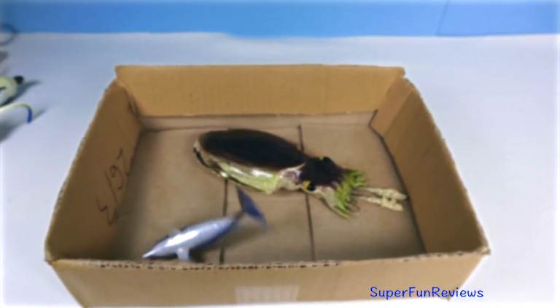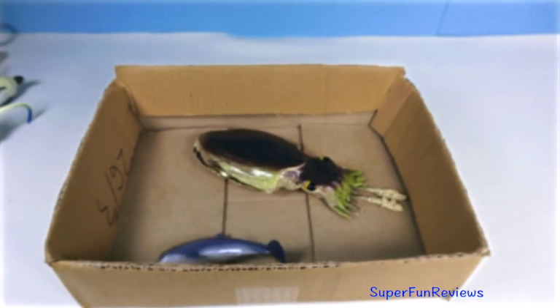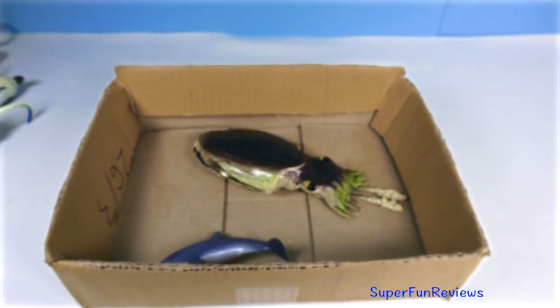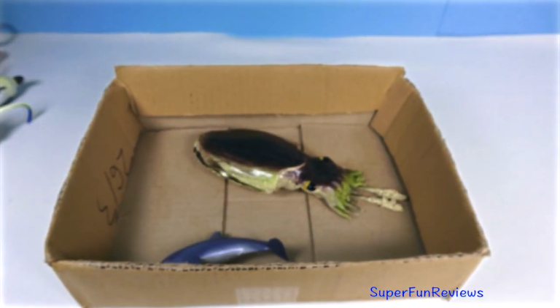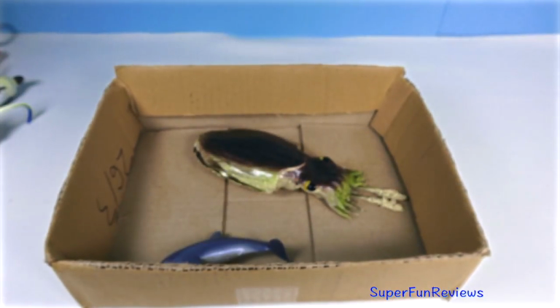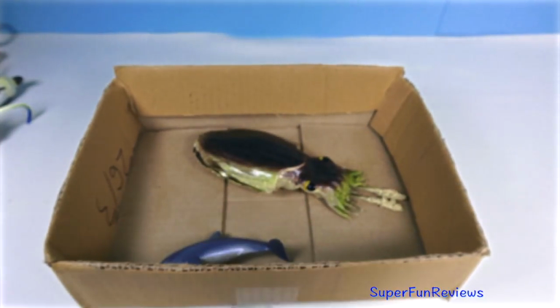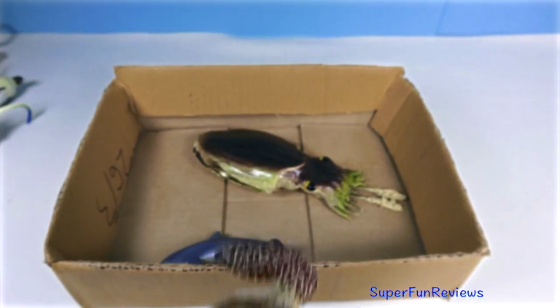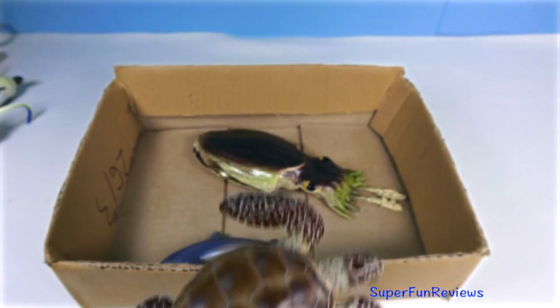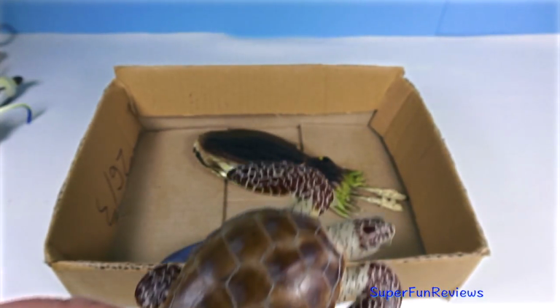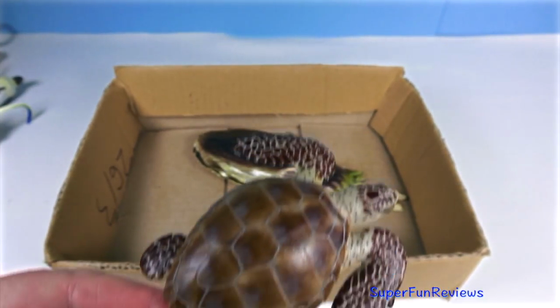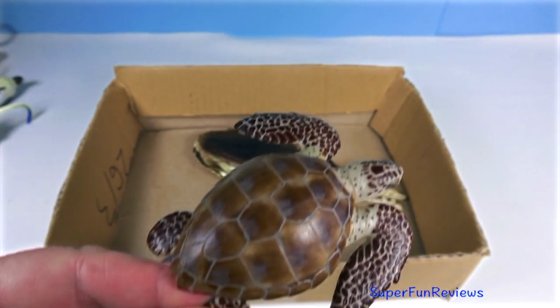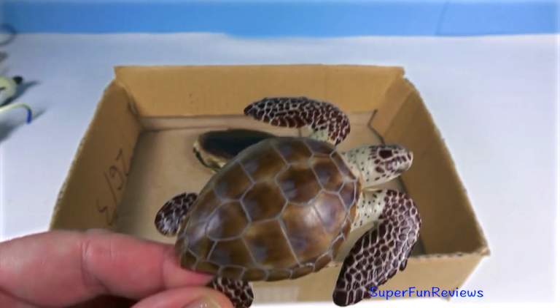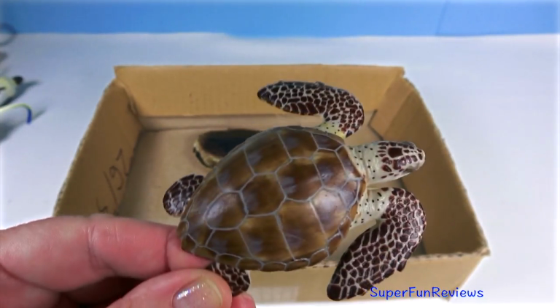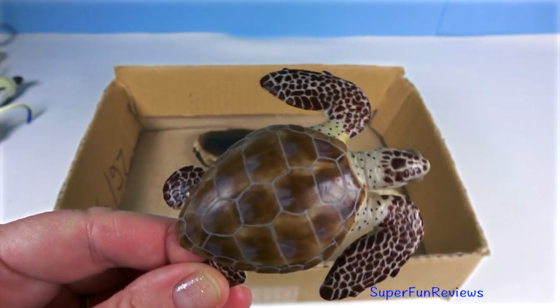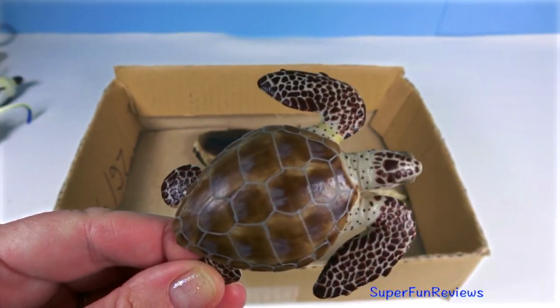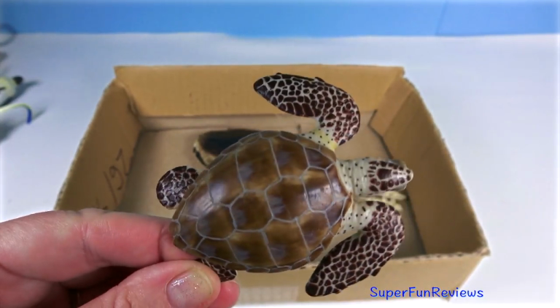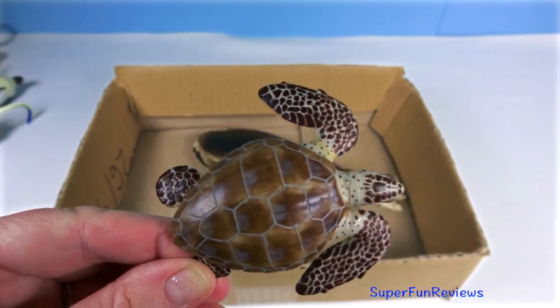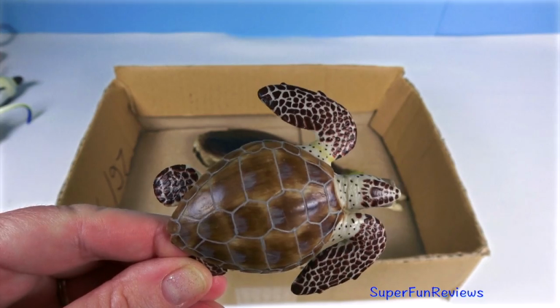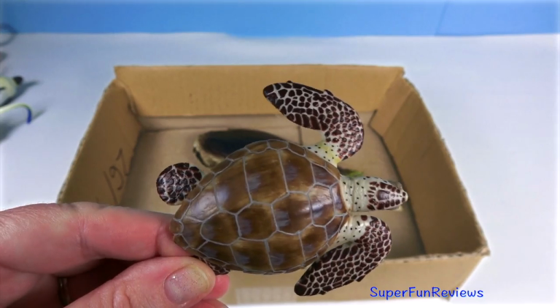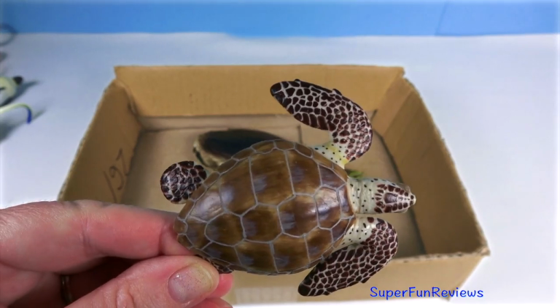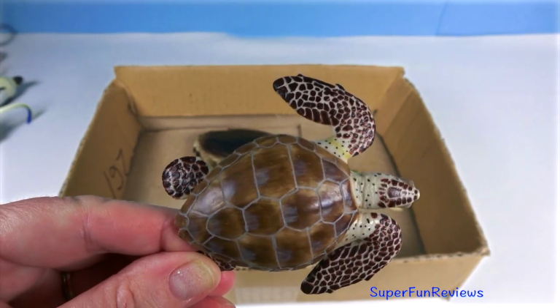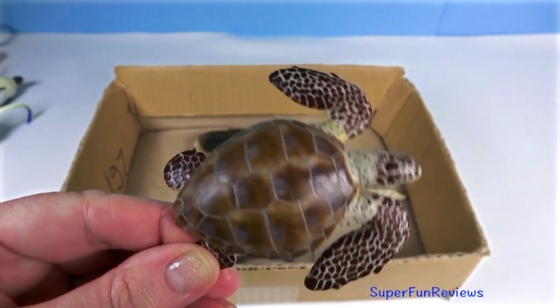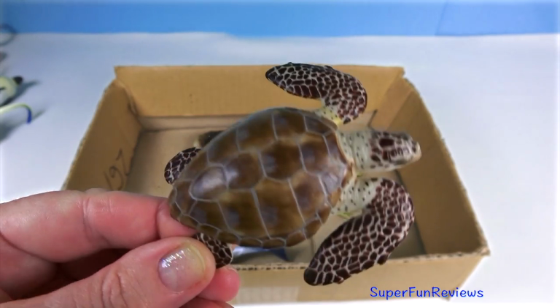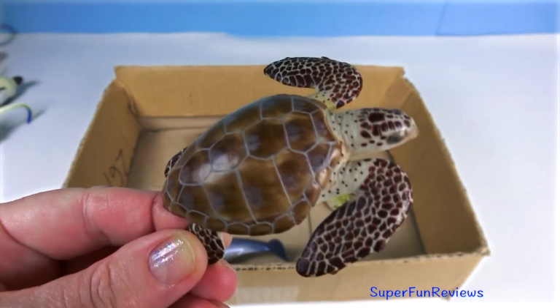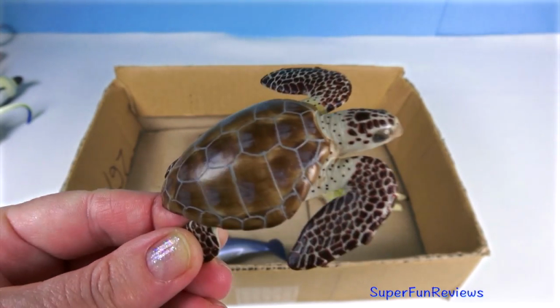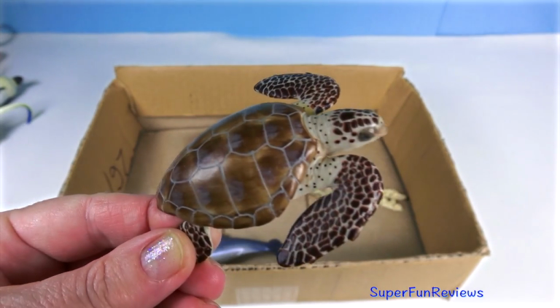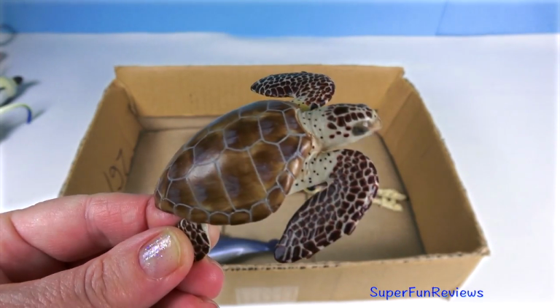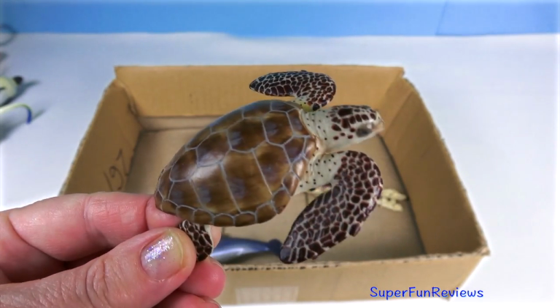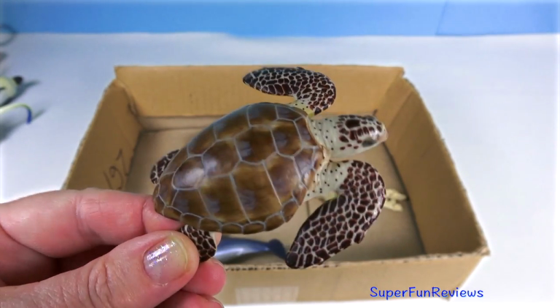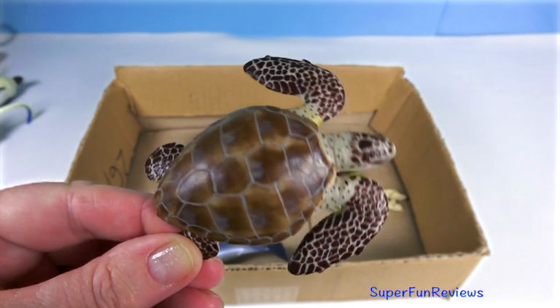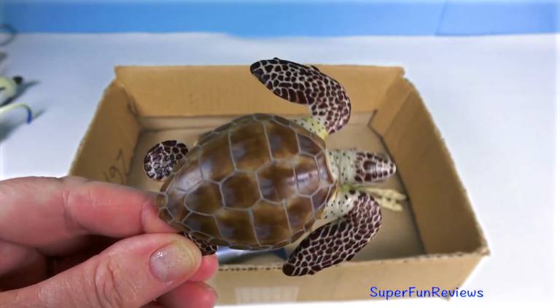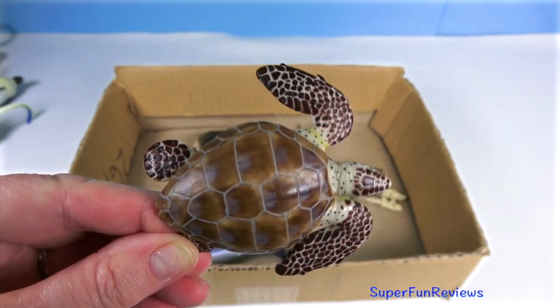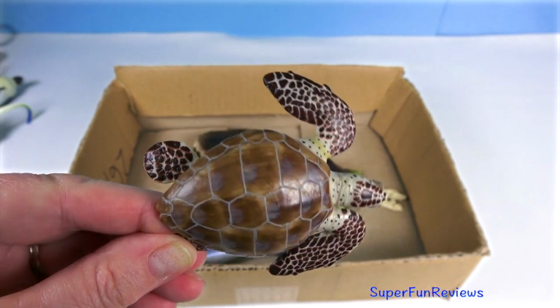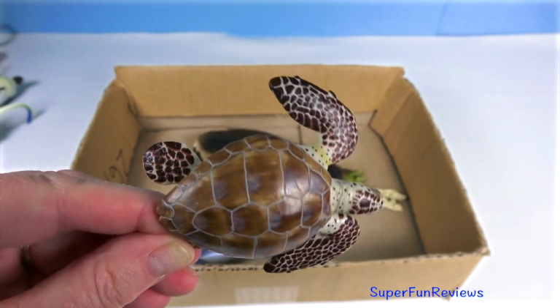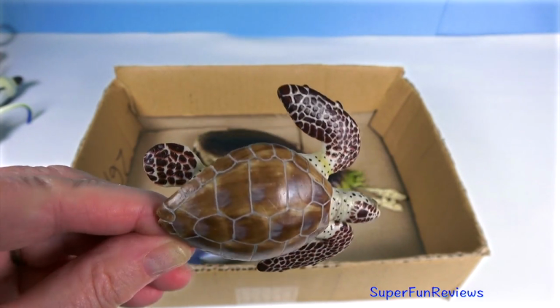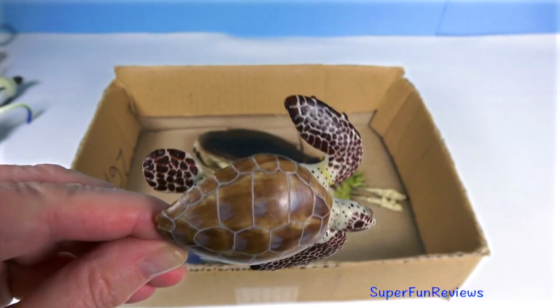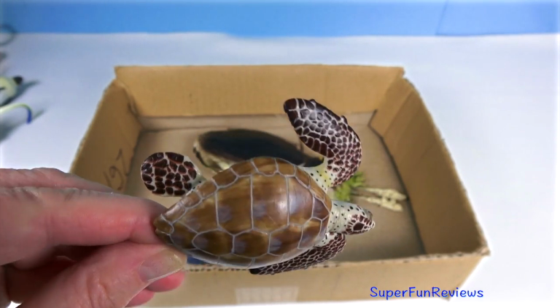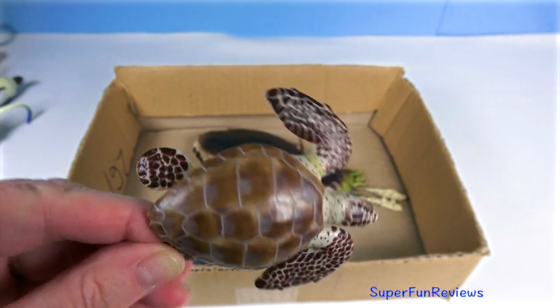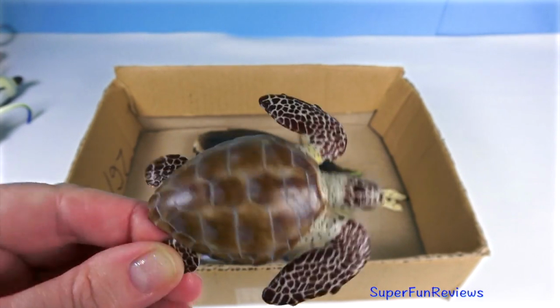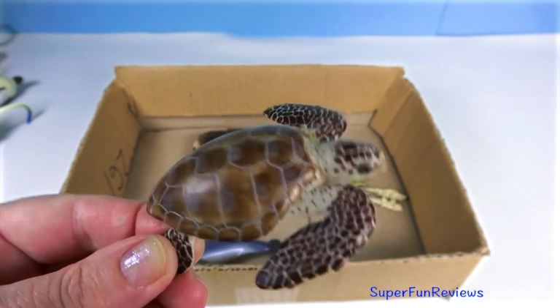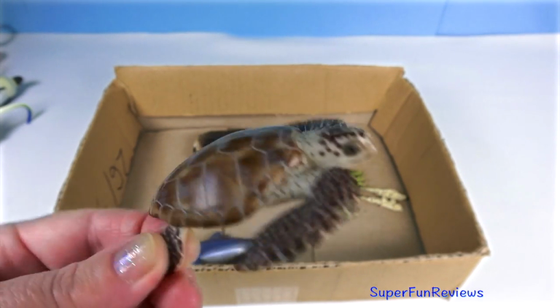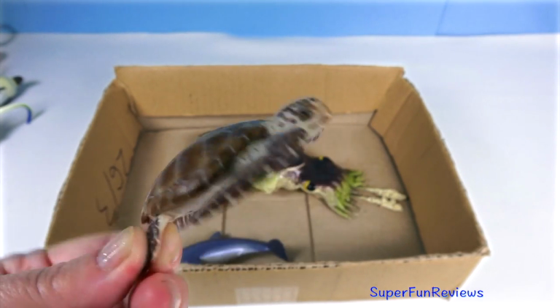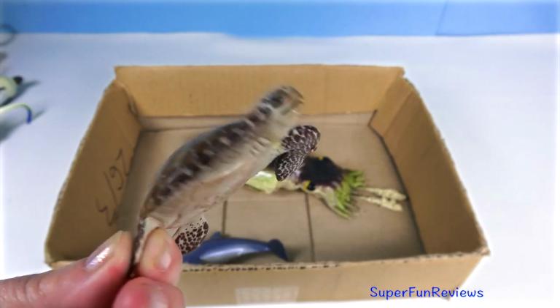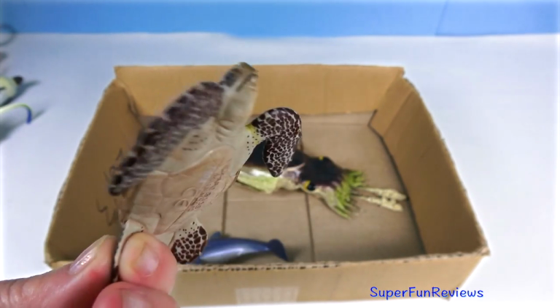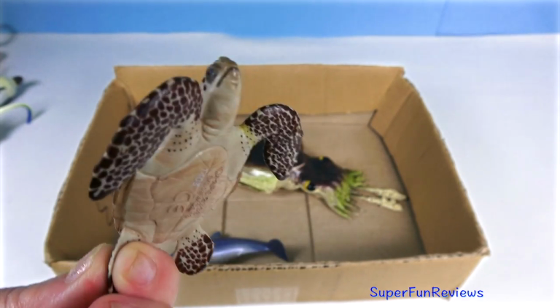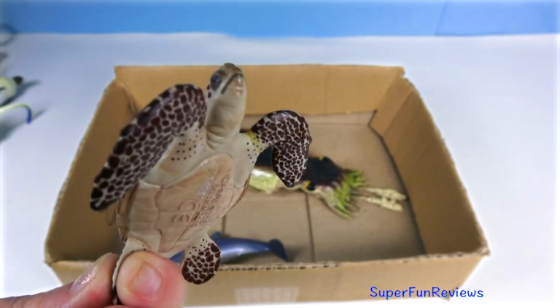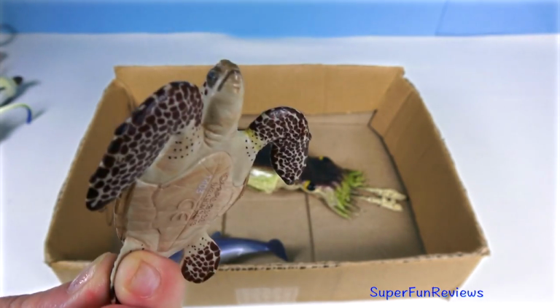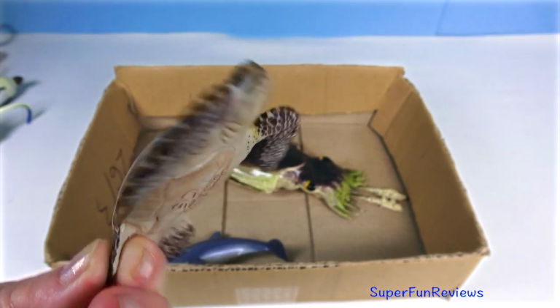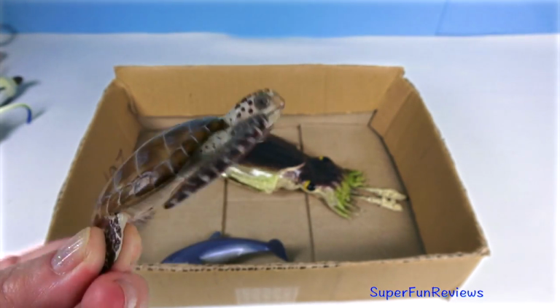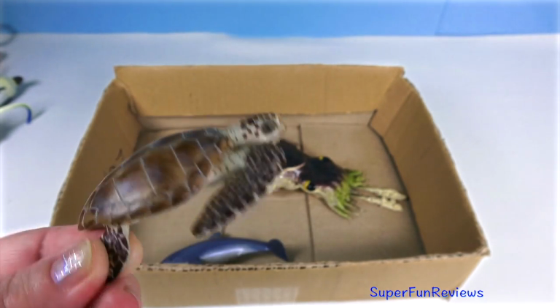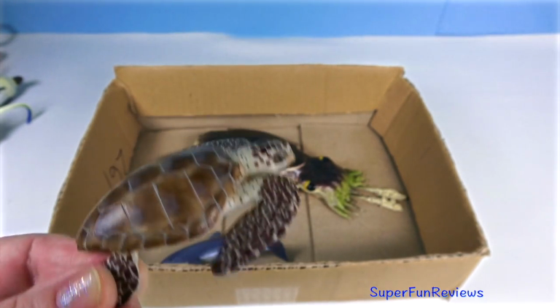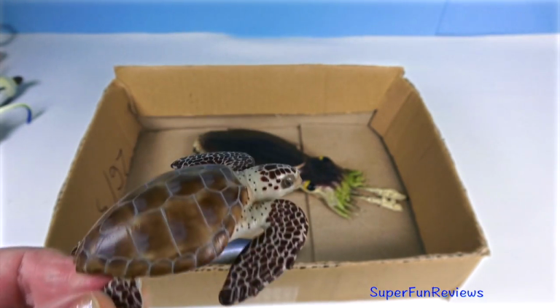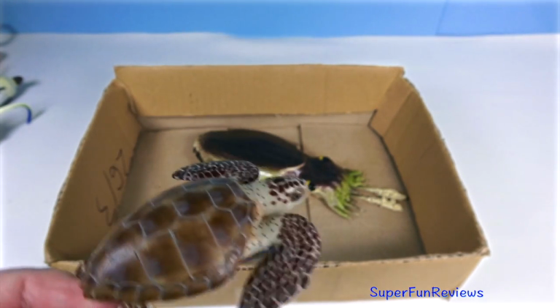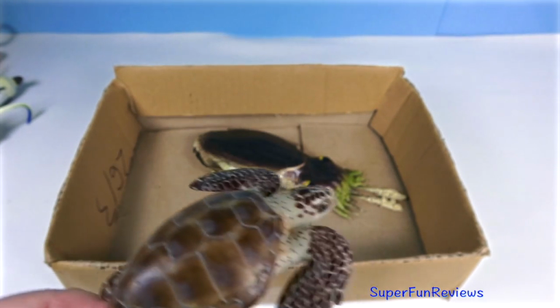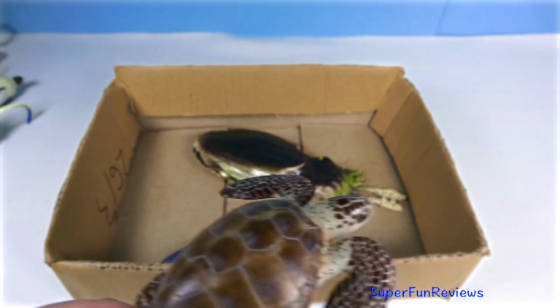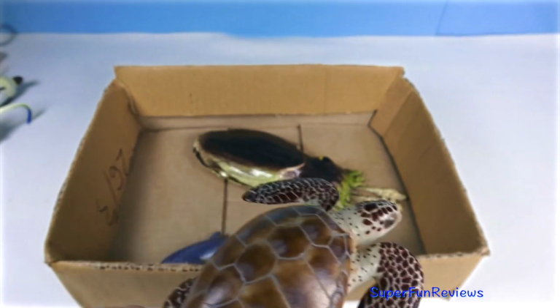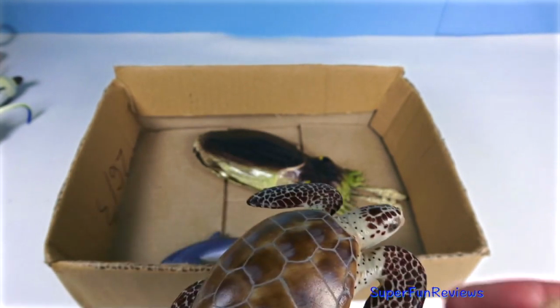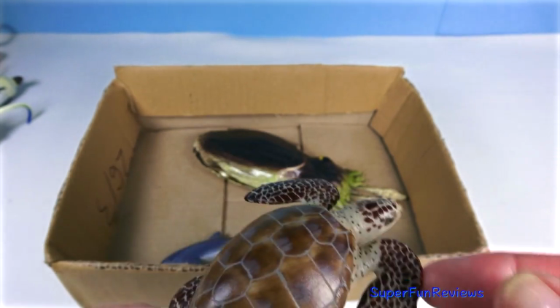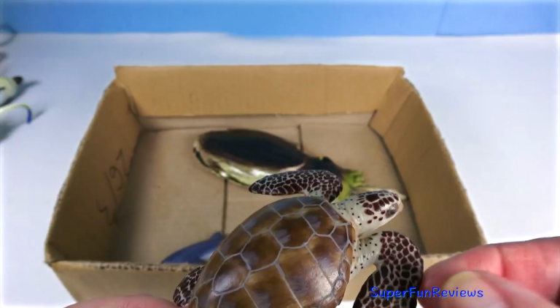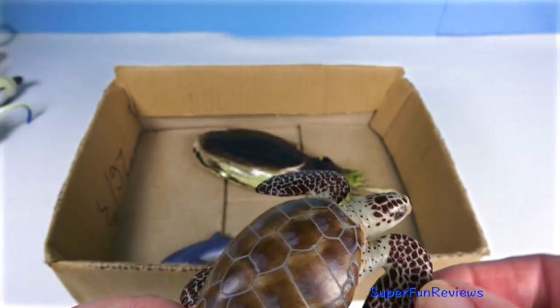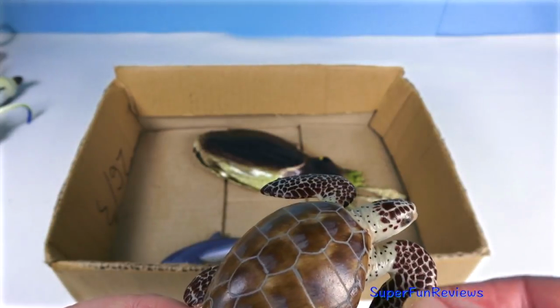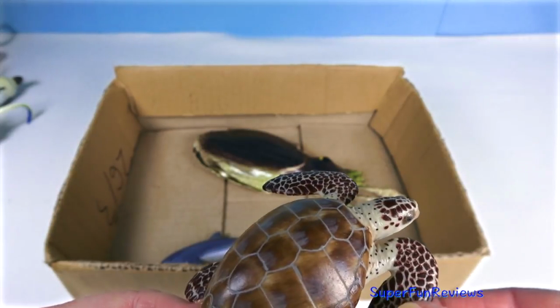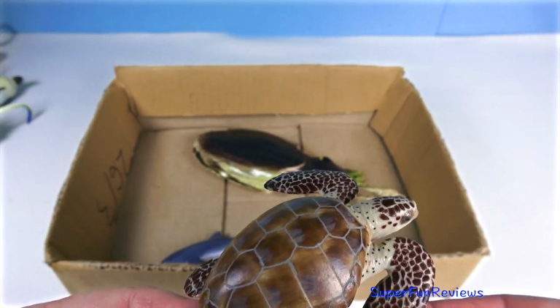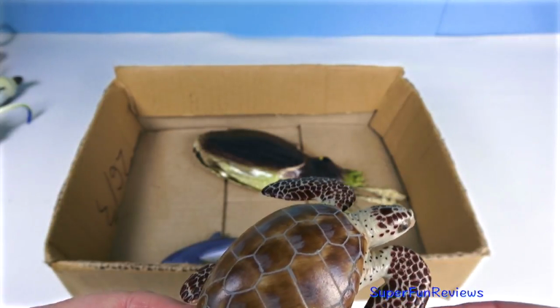A brown loggerhead sea turtle is a great swimmer, mainly found in temperate waters around the world.